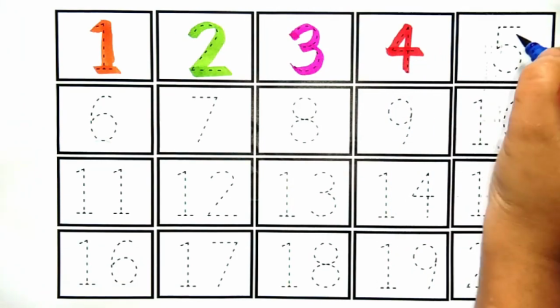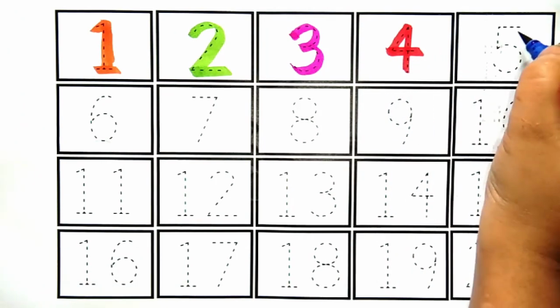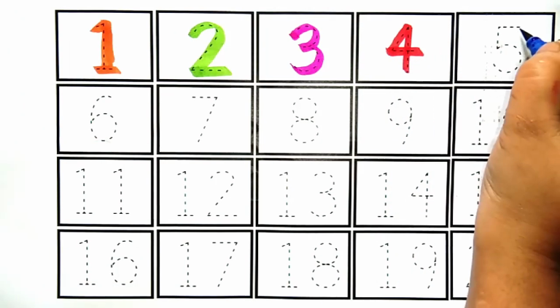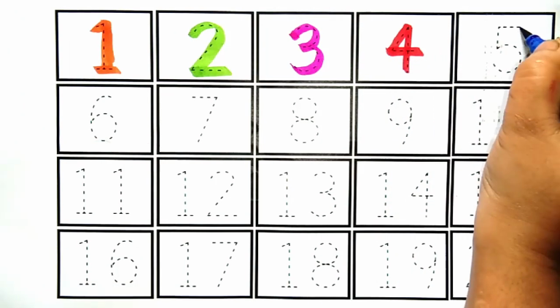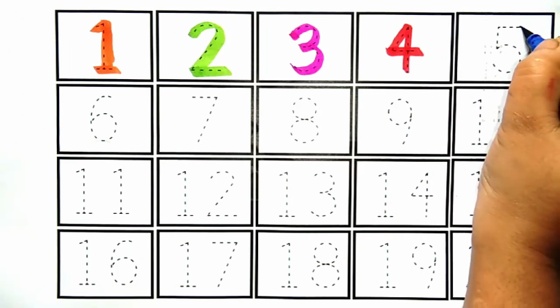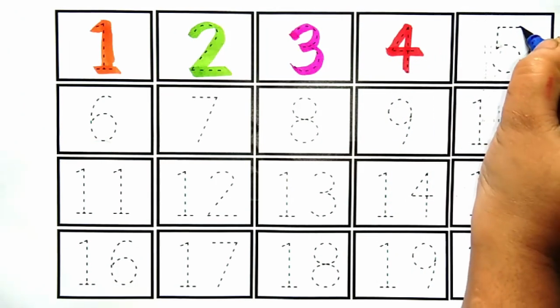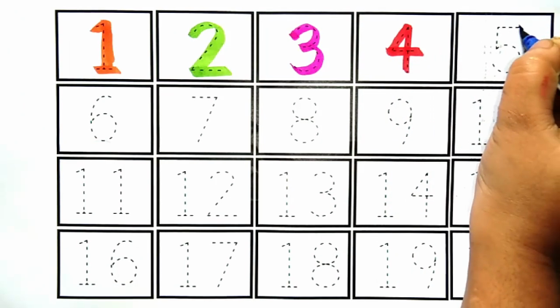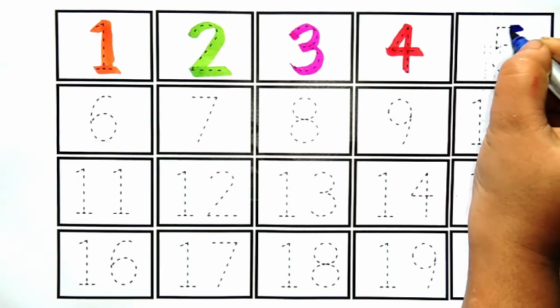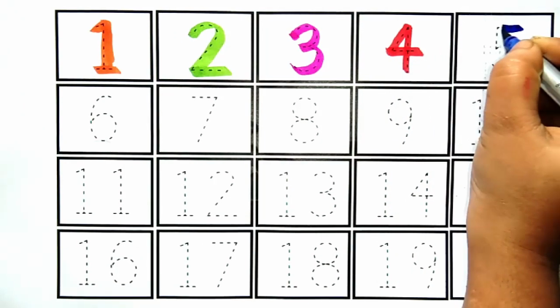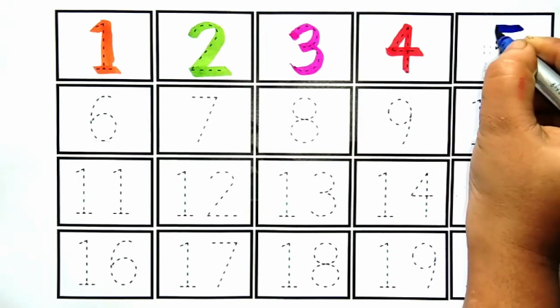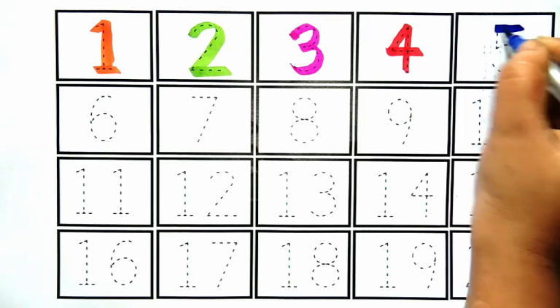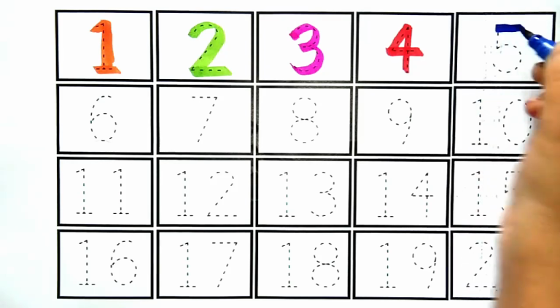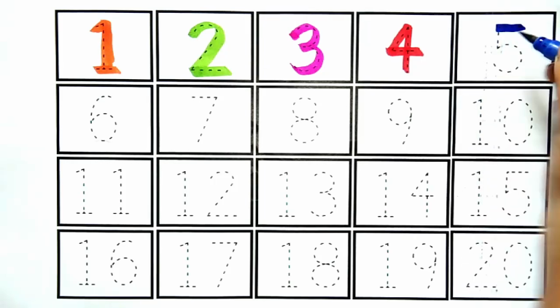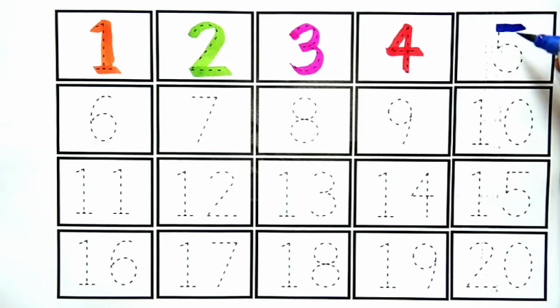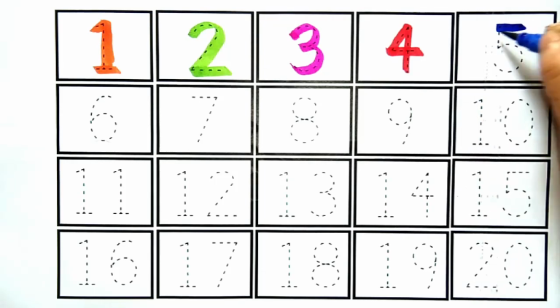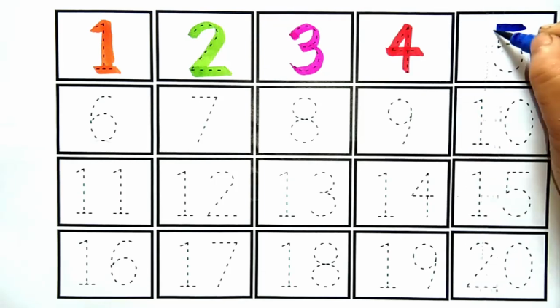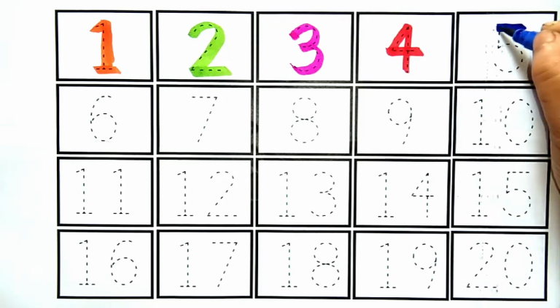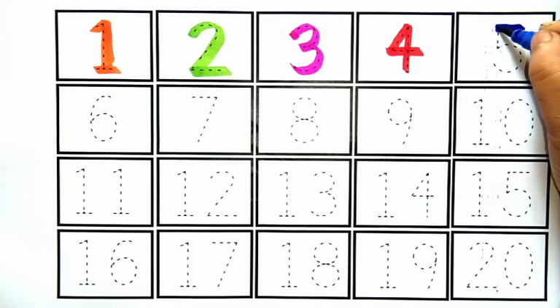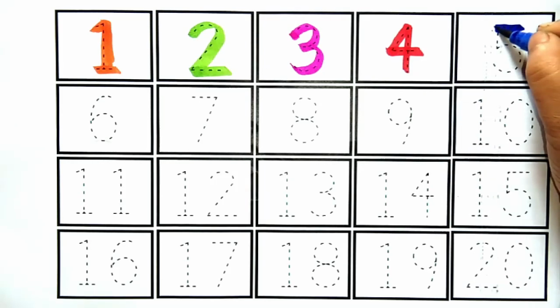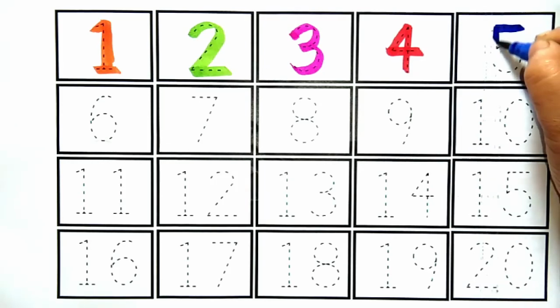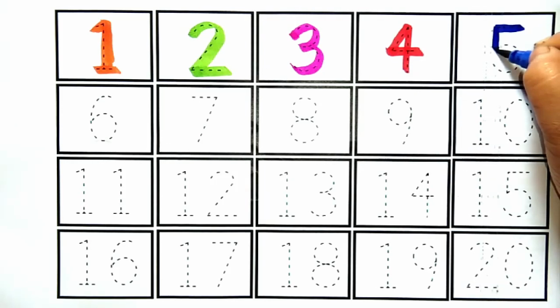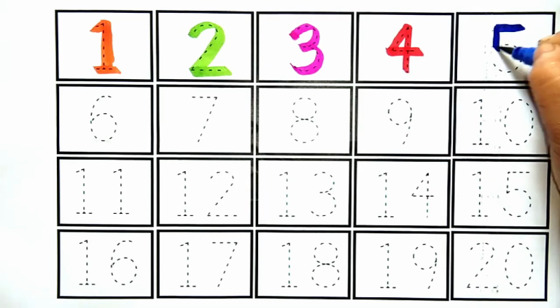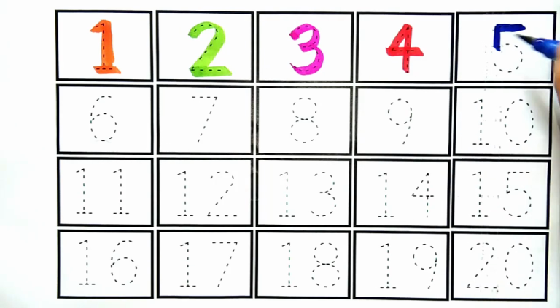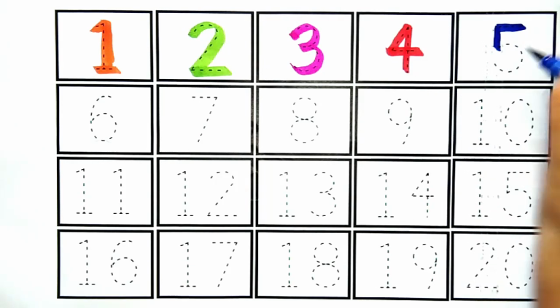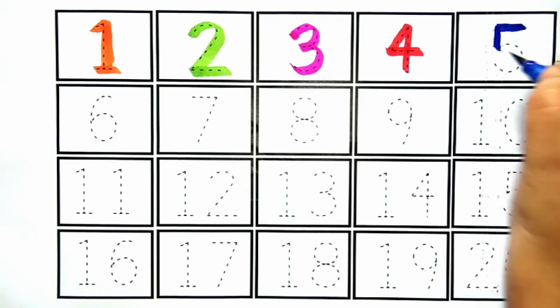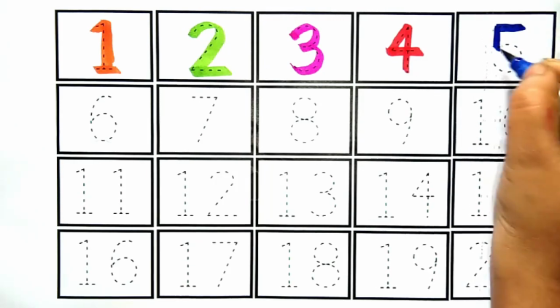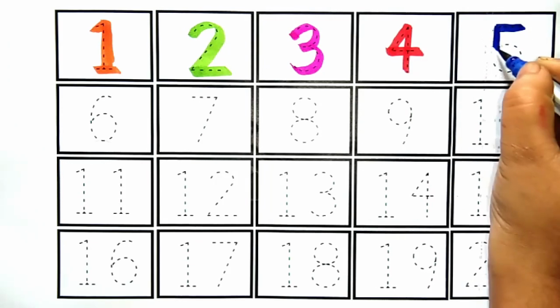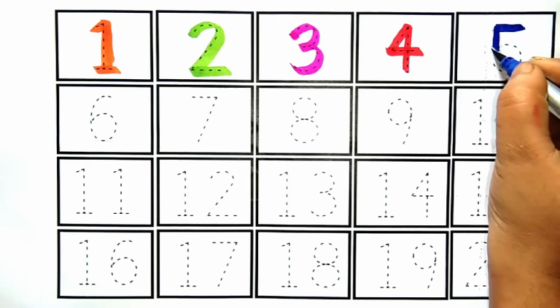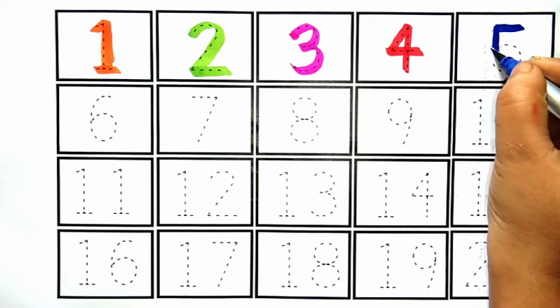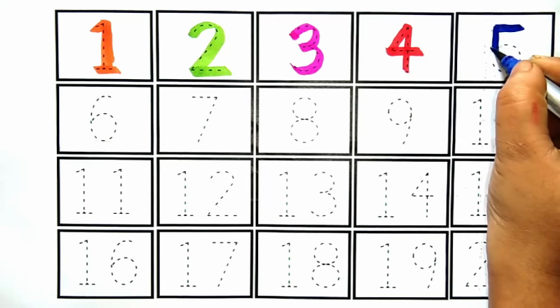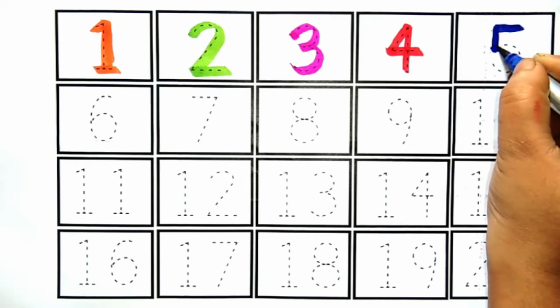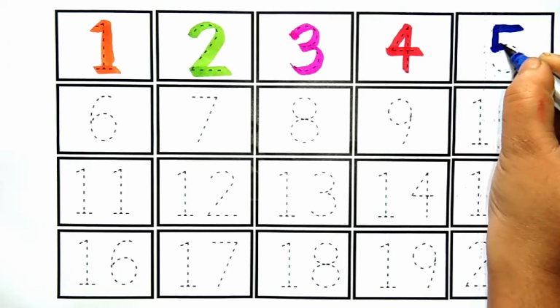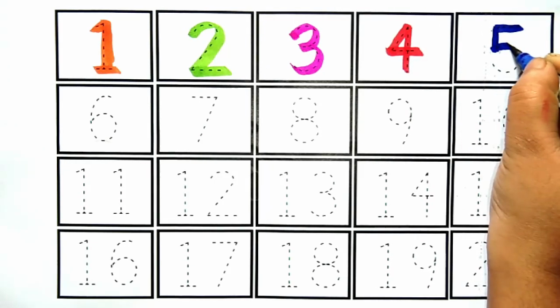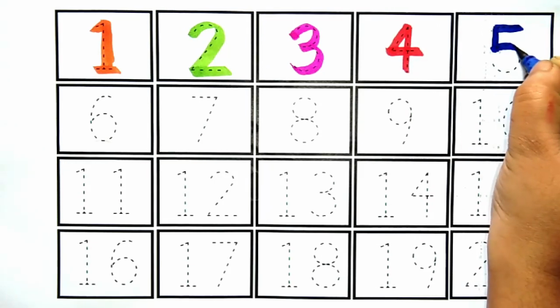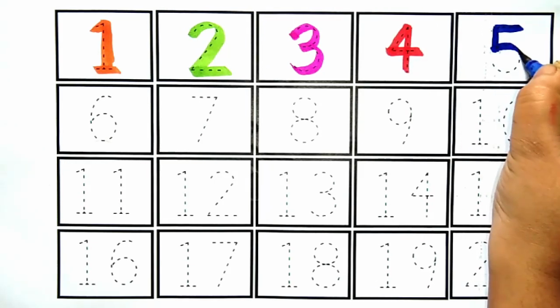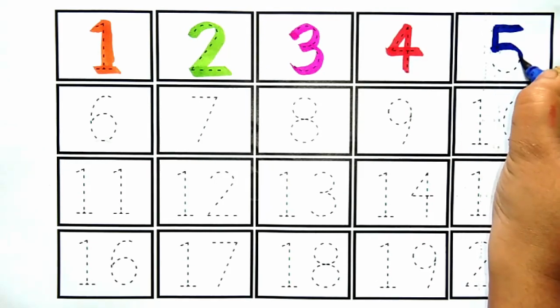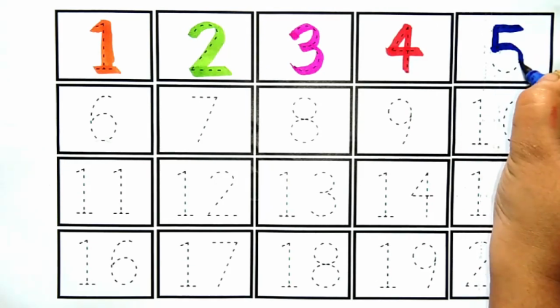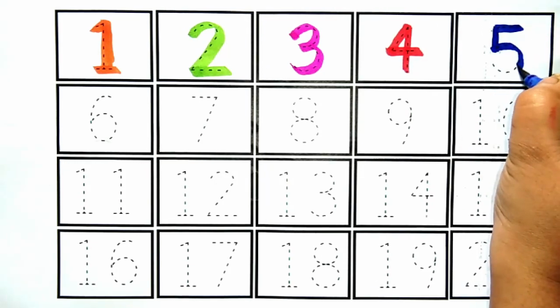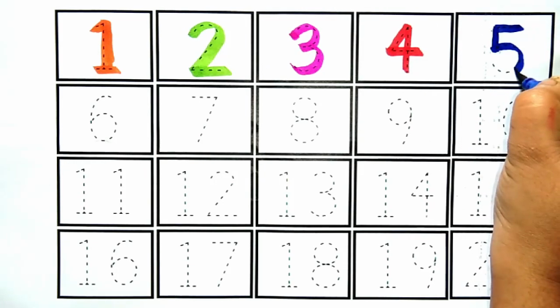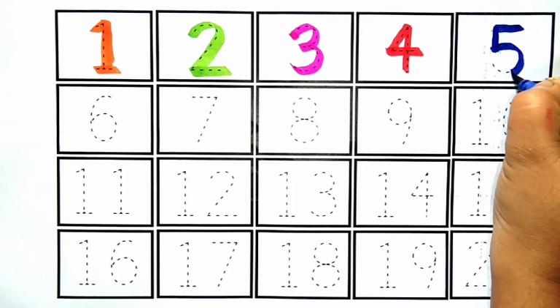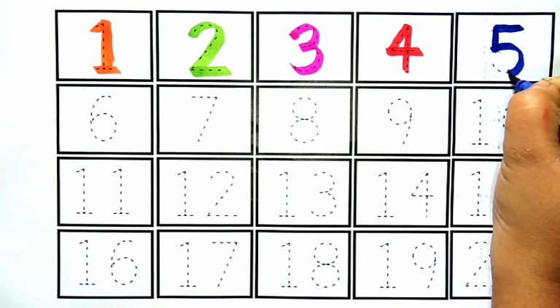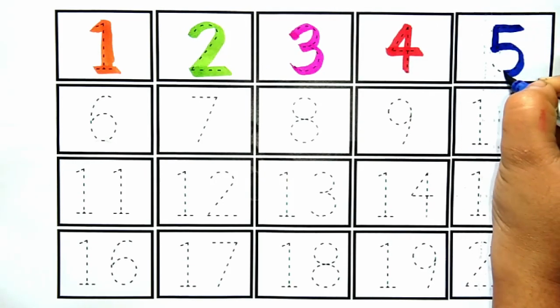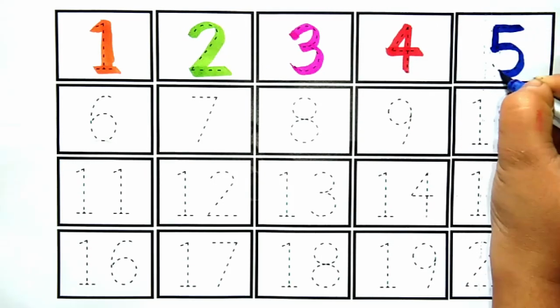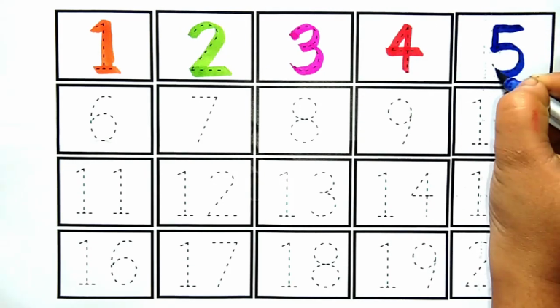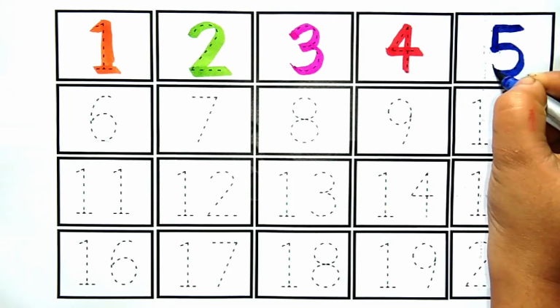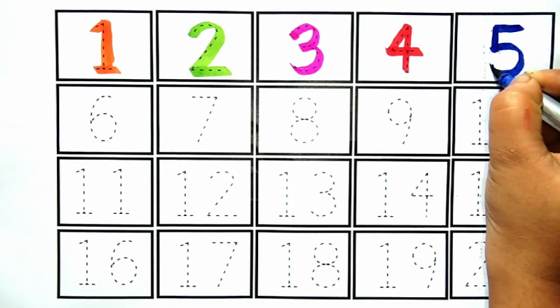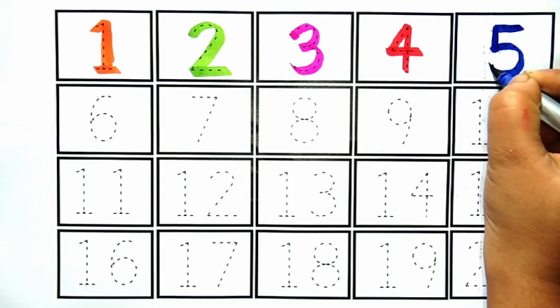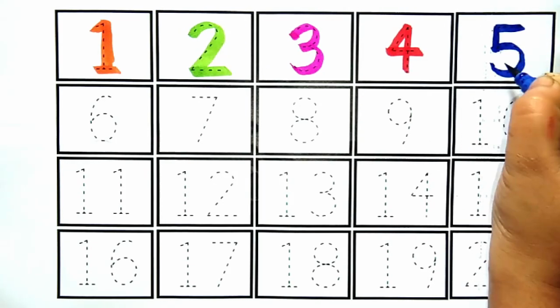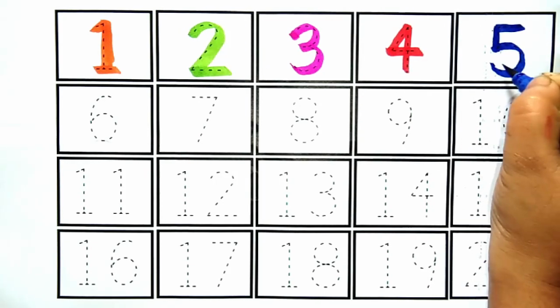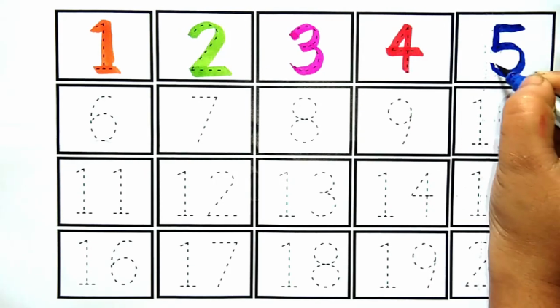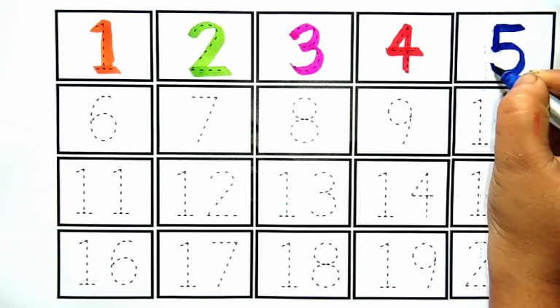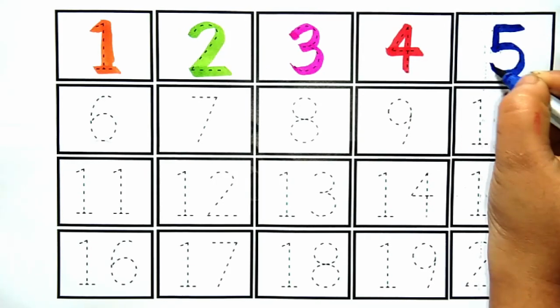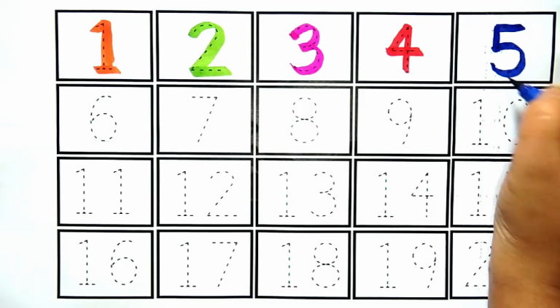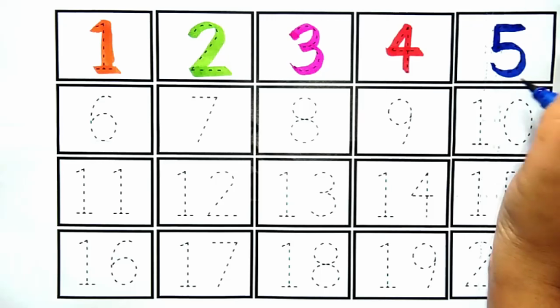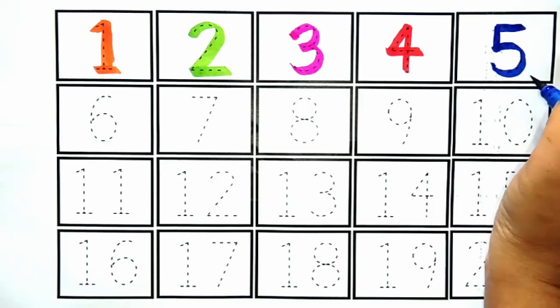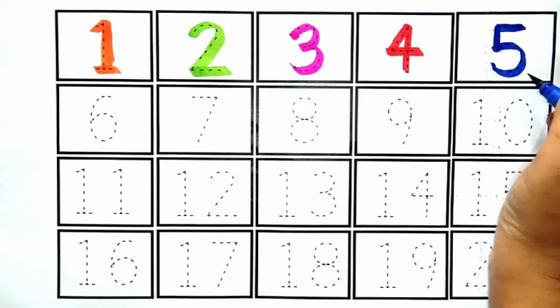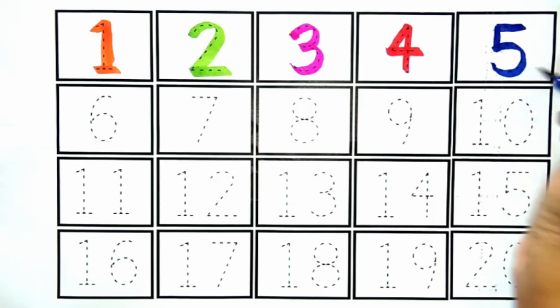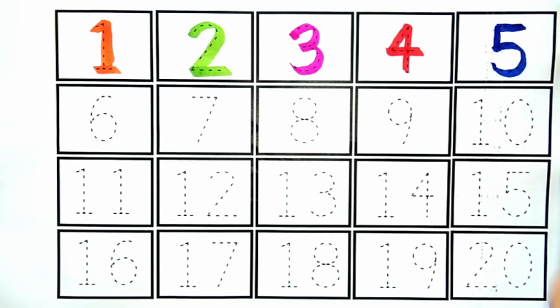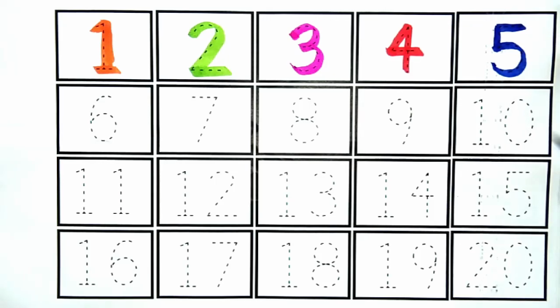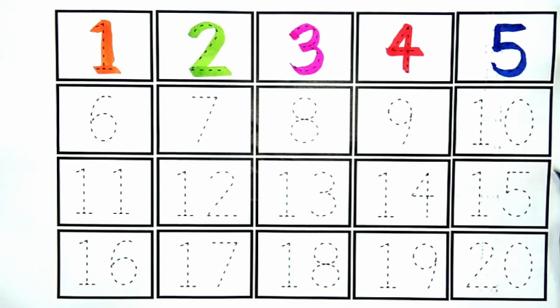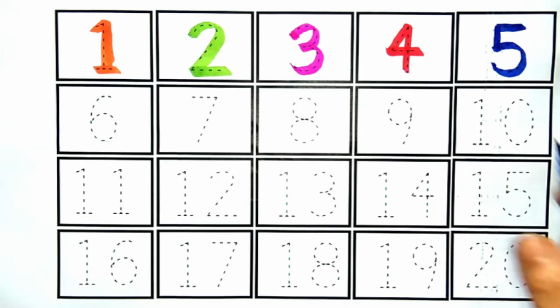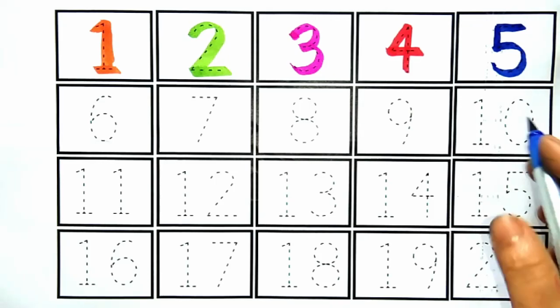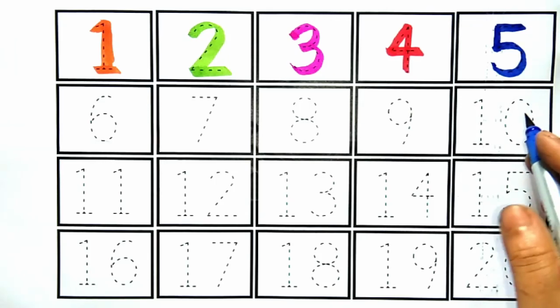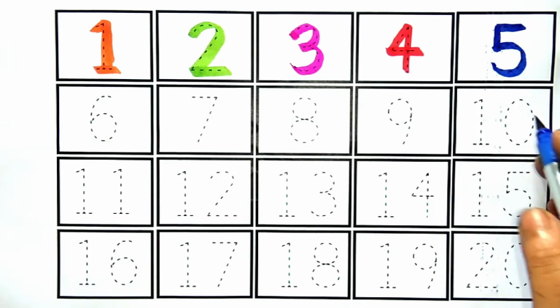Five. Yeh hai number five. Kya hai kids? Yeh hai number five.